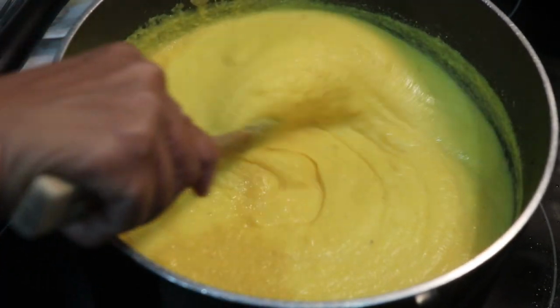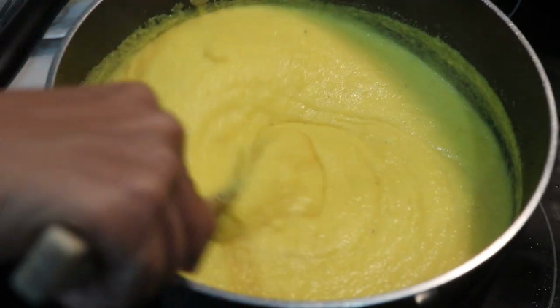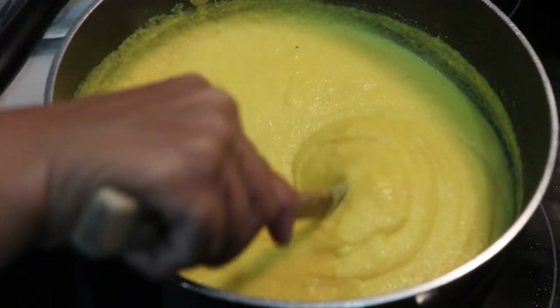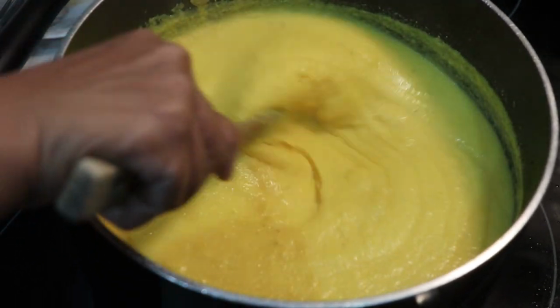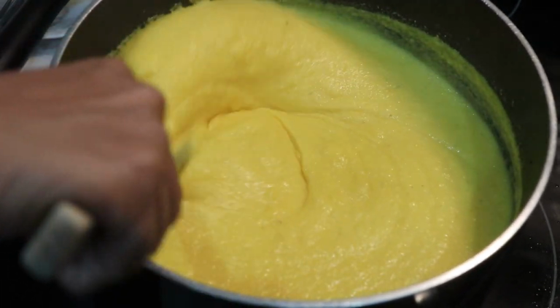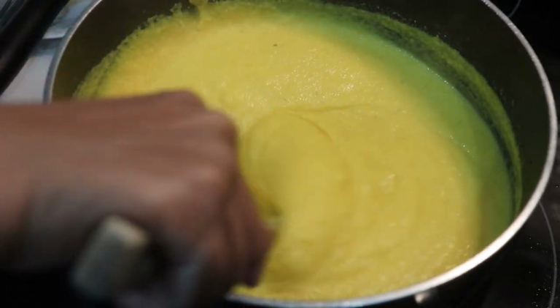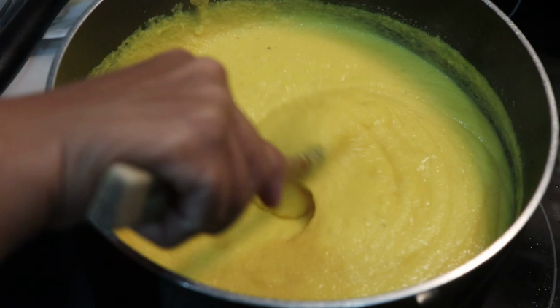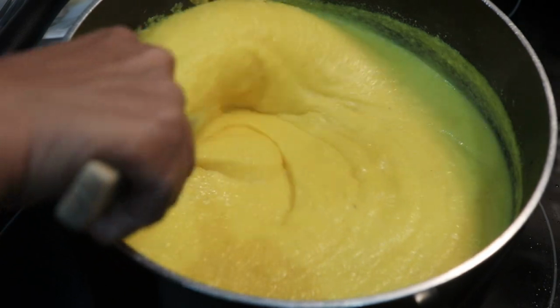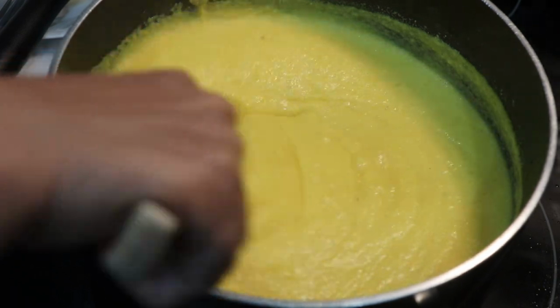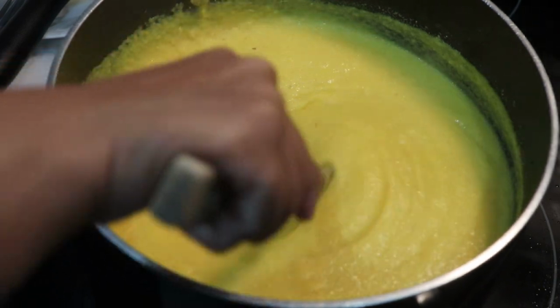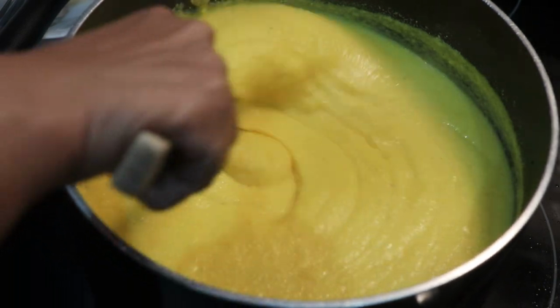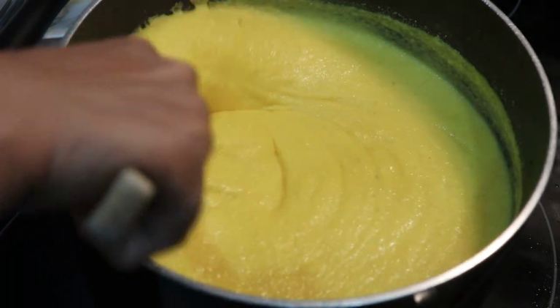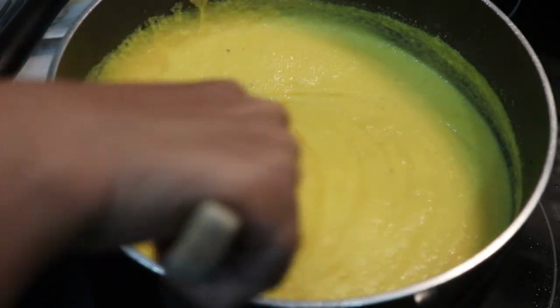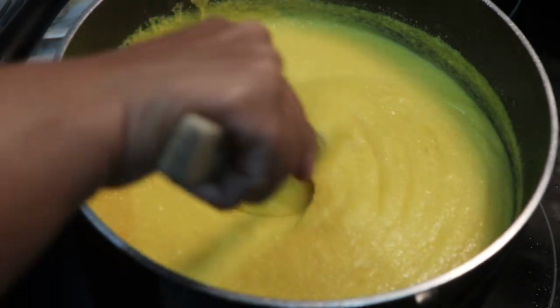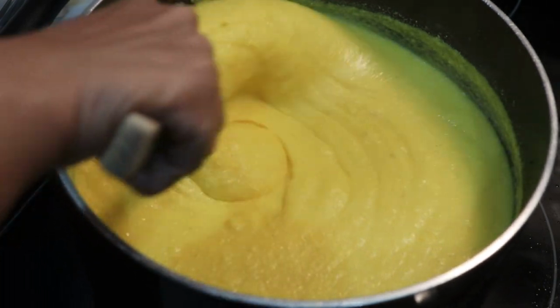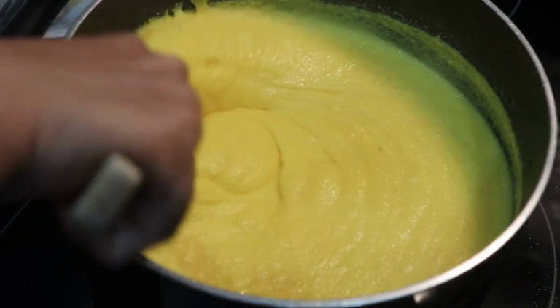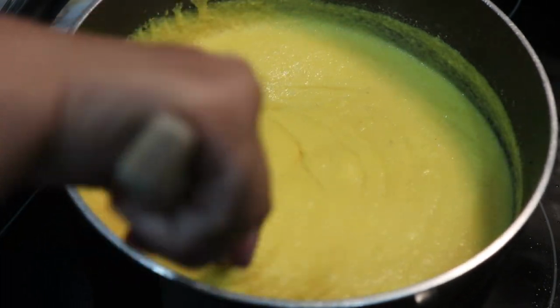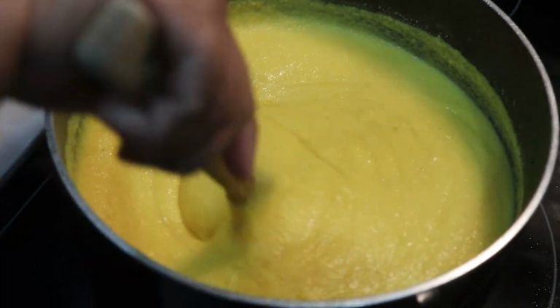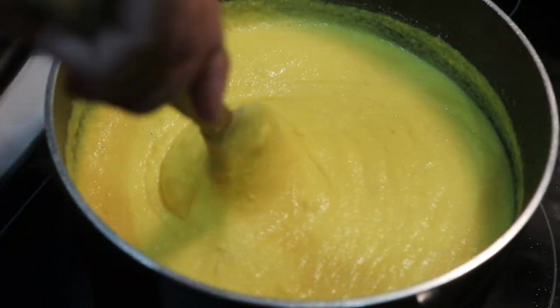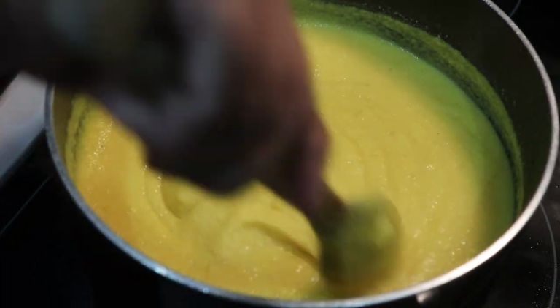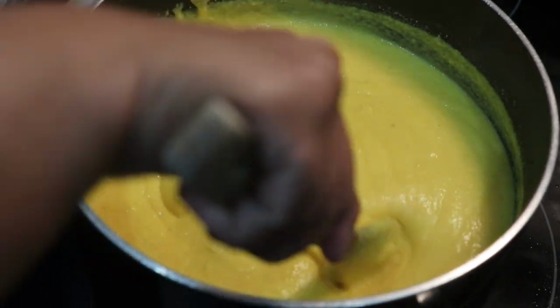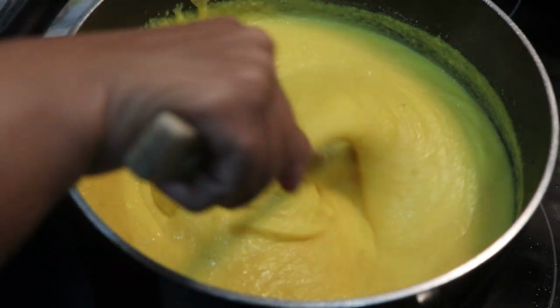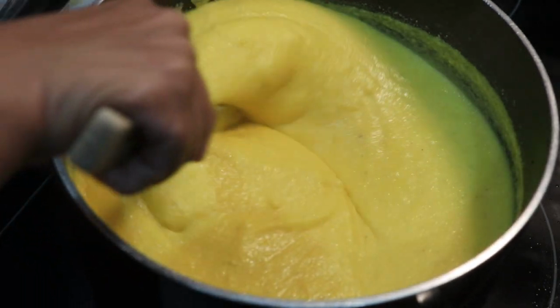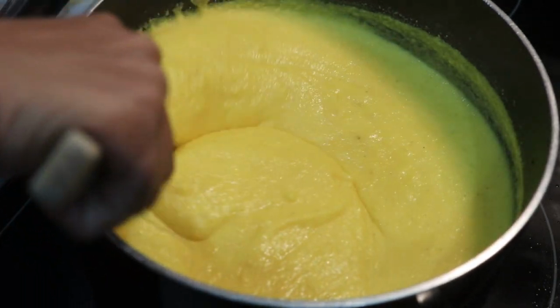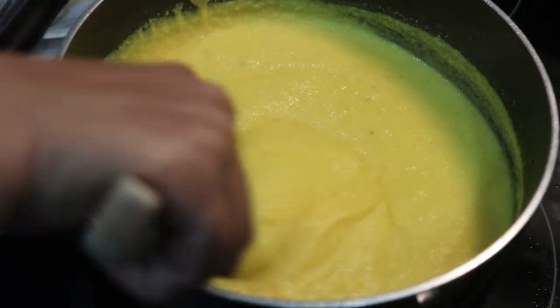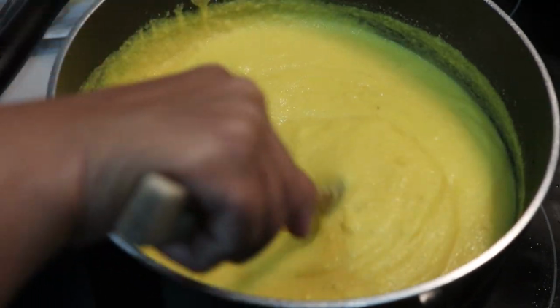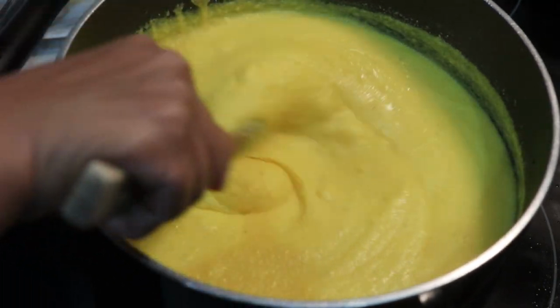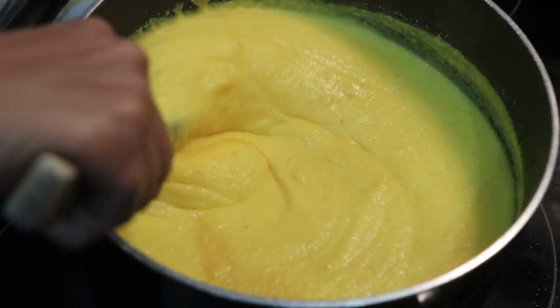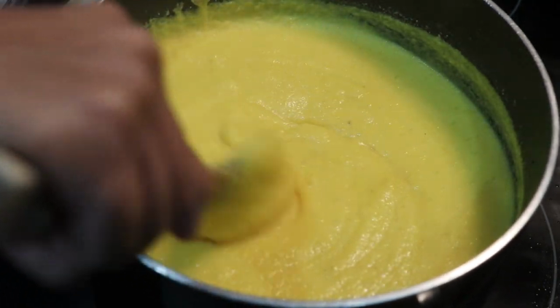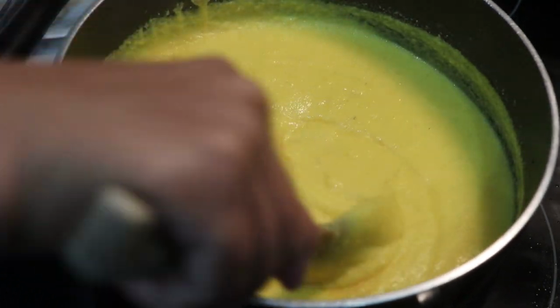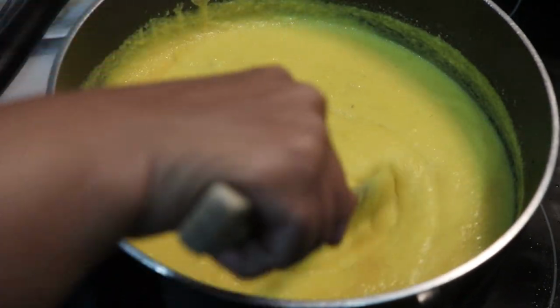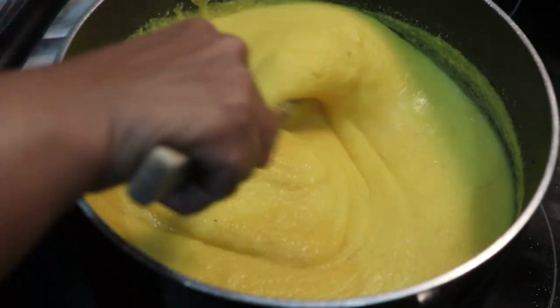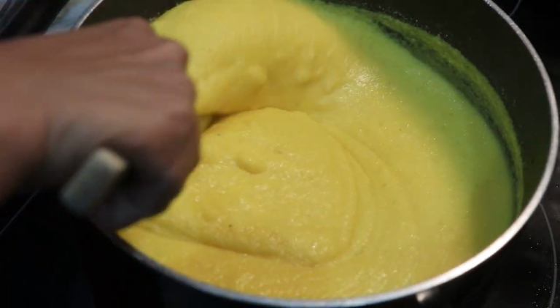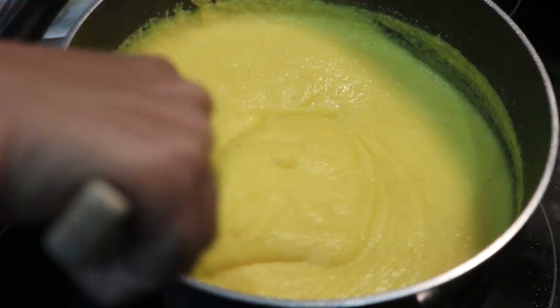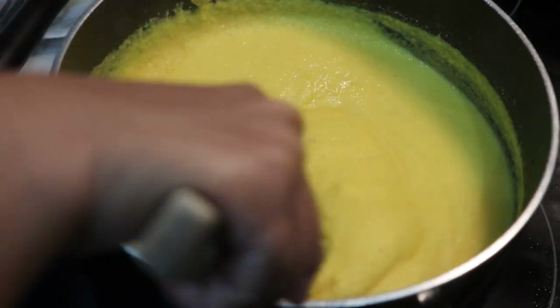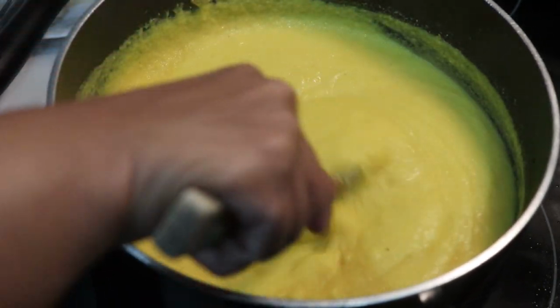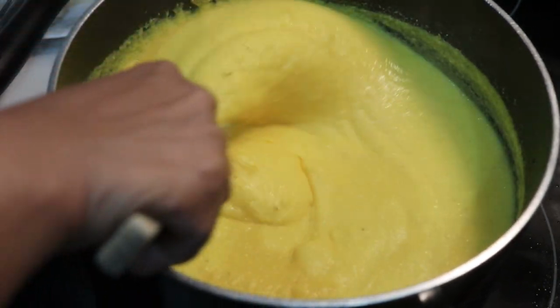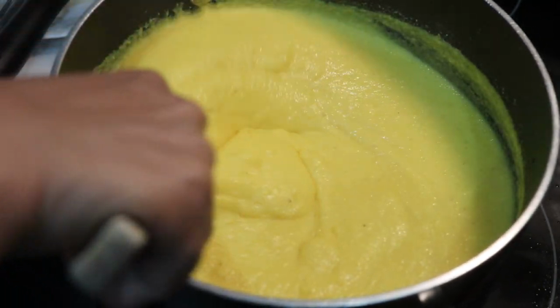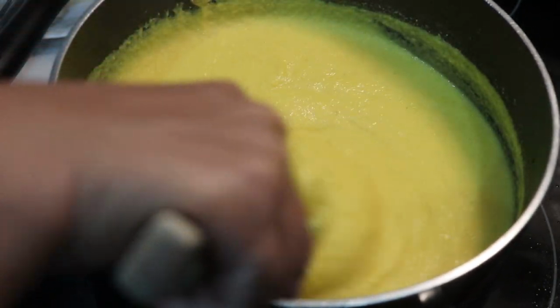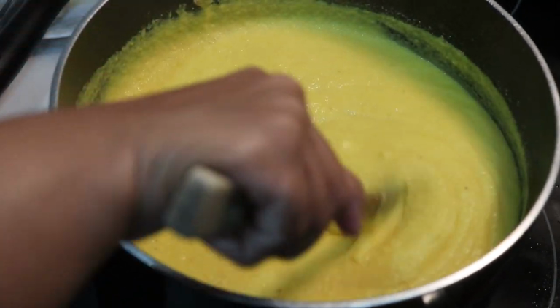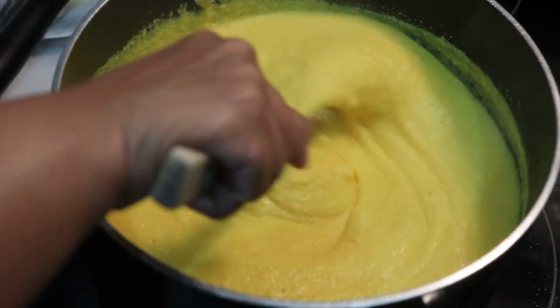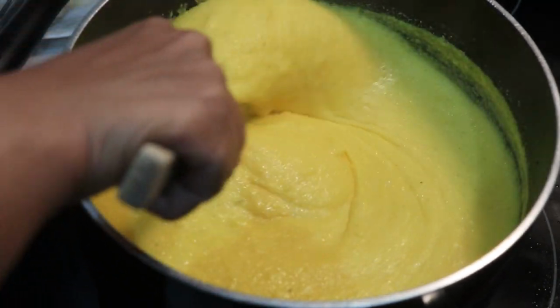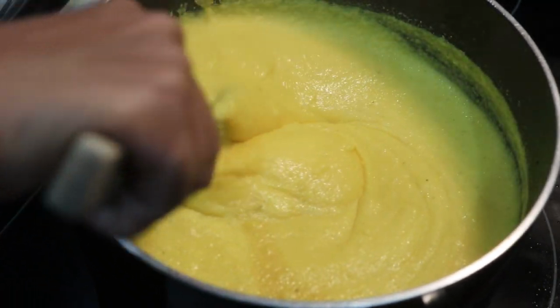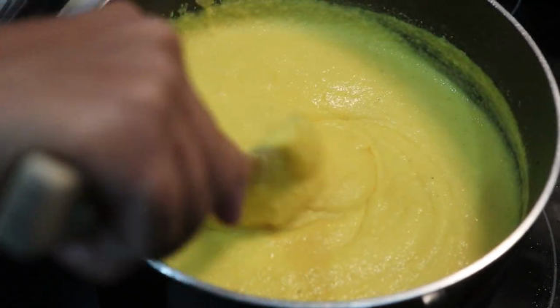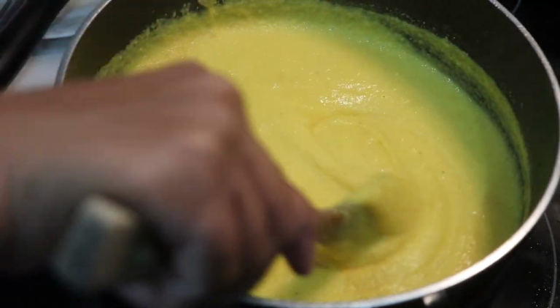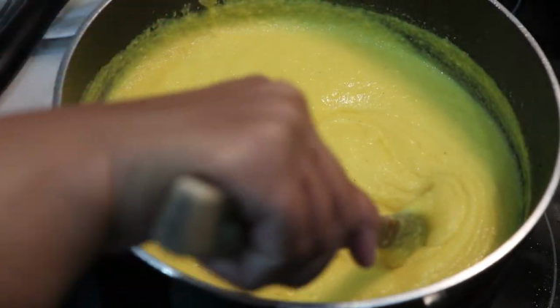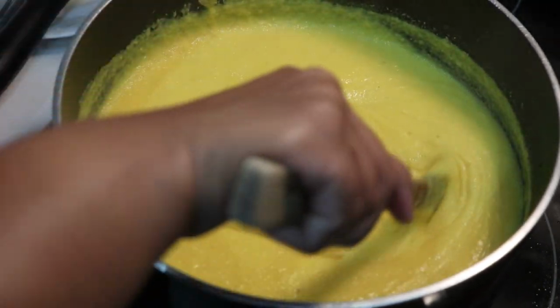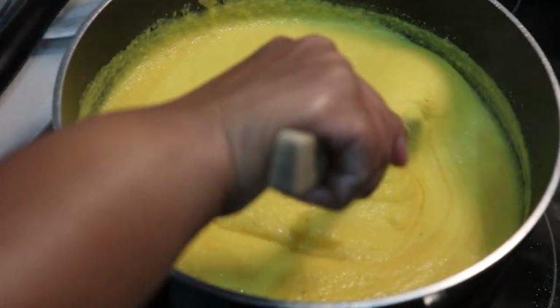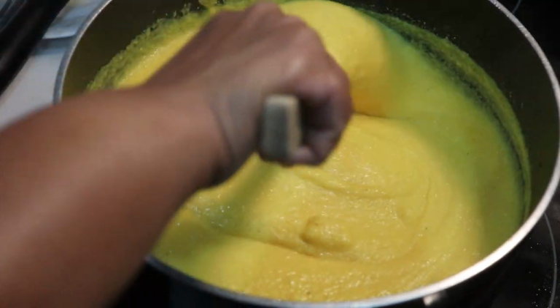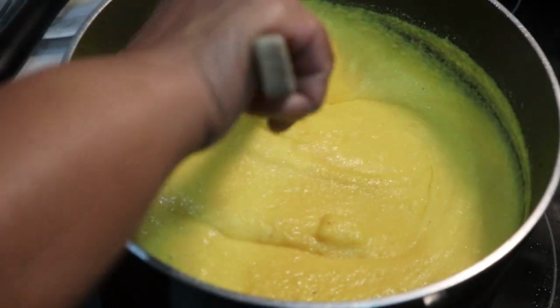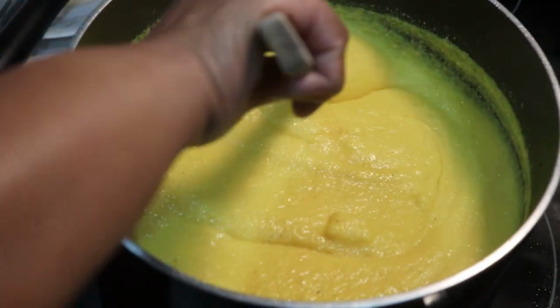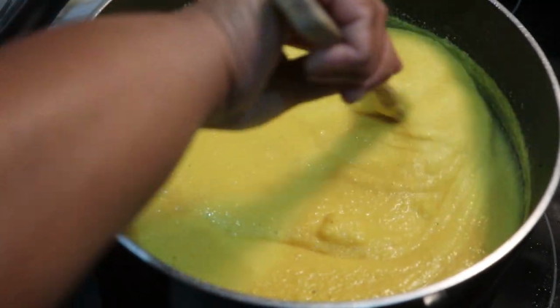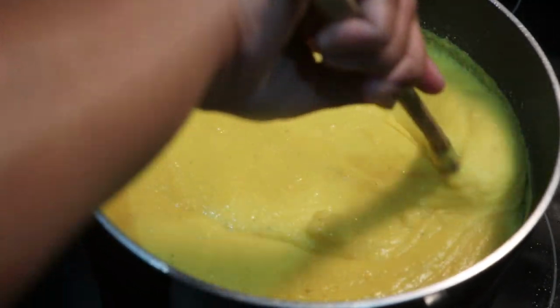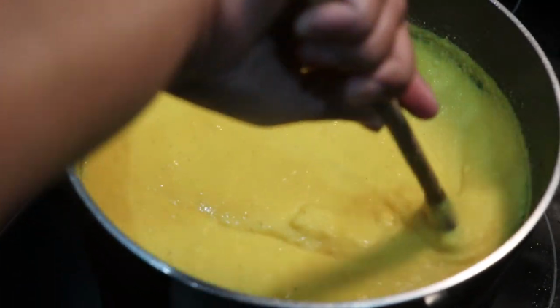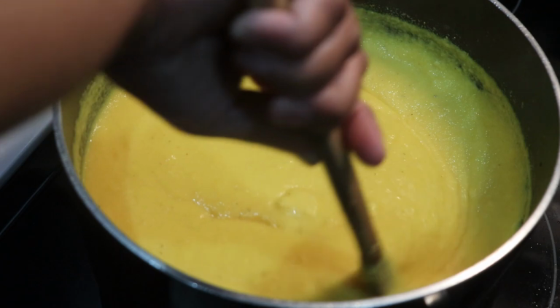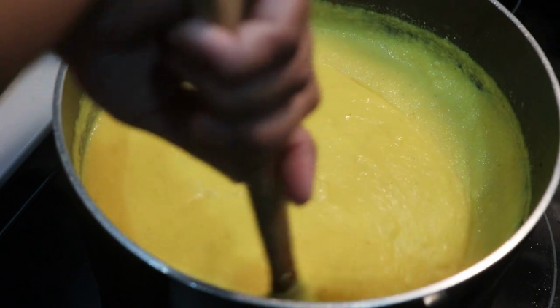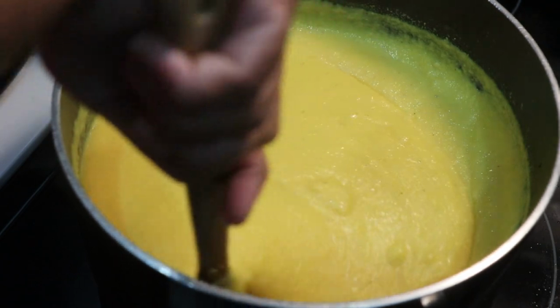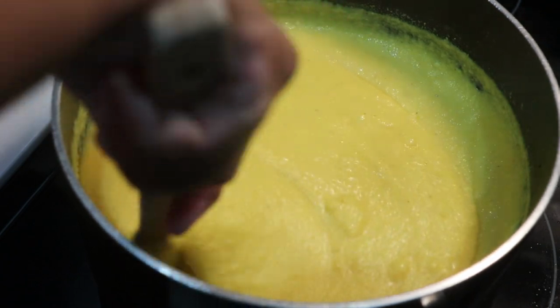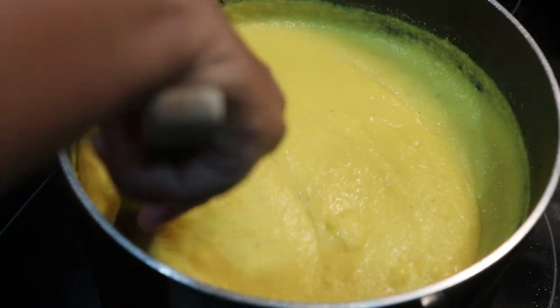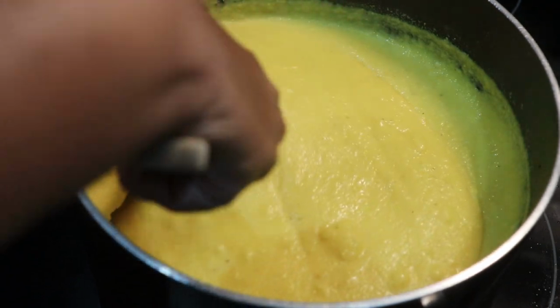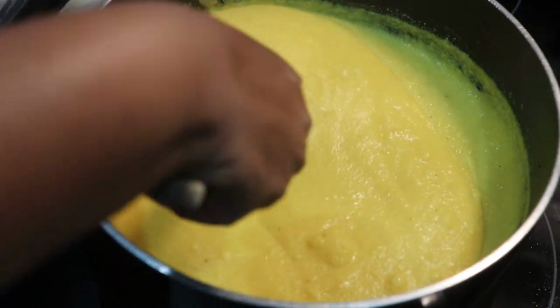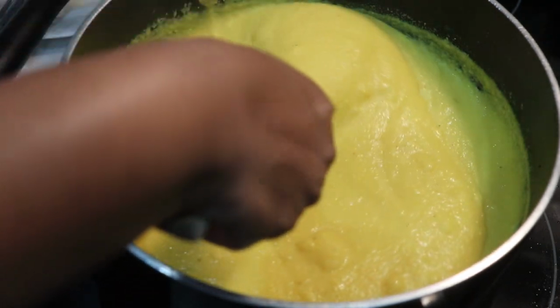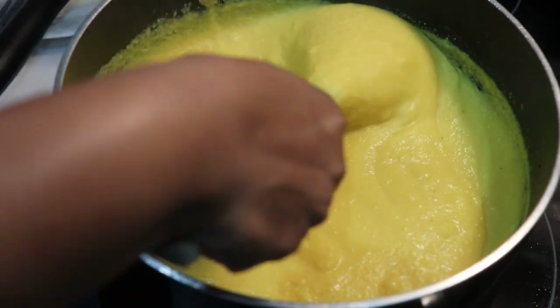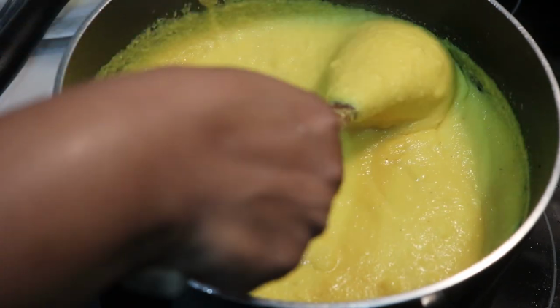Let's cook for another 10 minutes. After, we will transfer it to our plate.